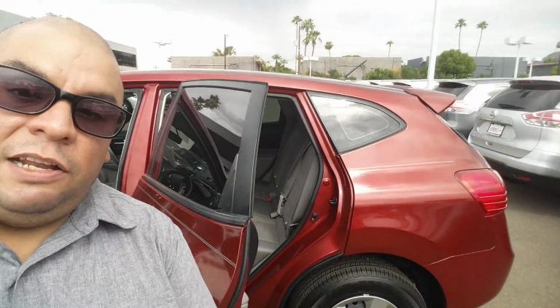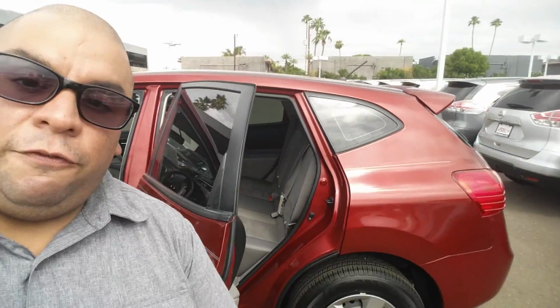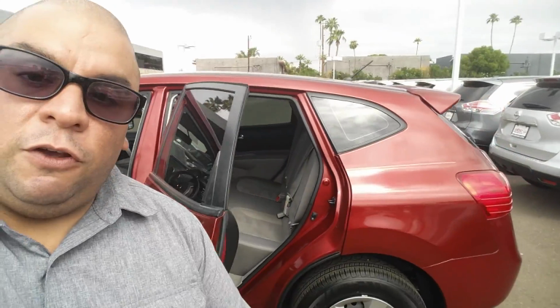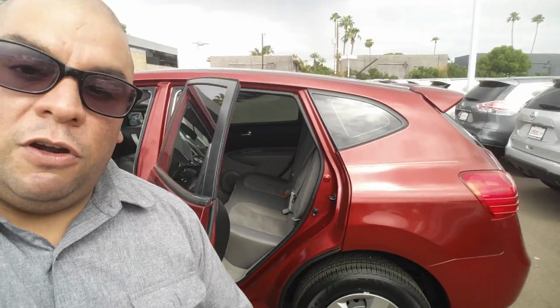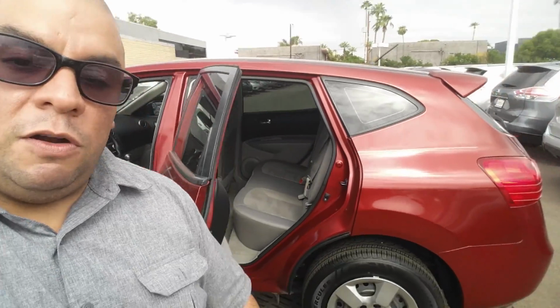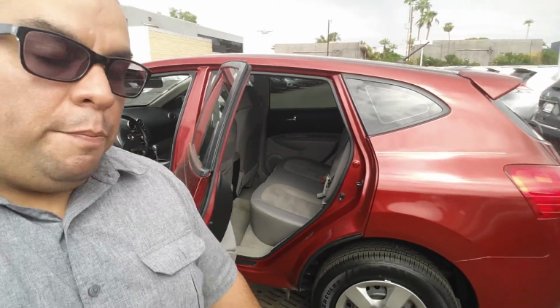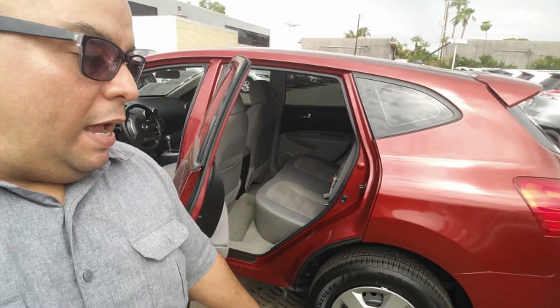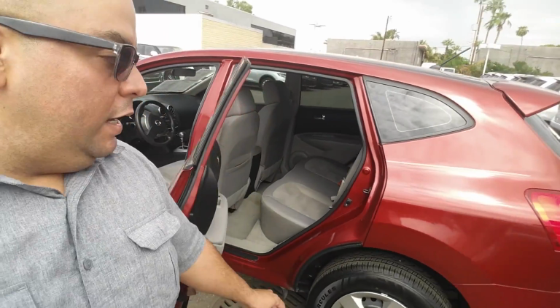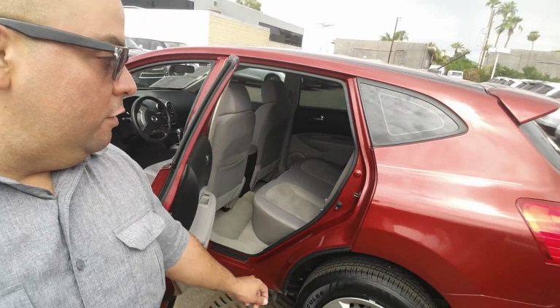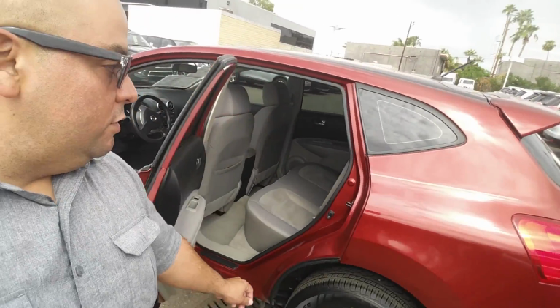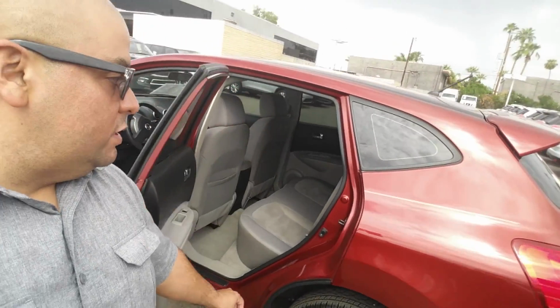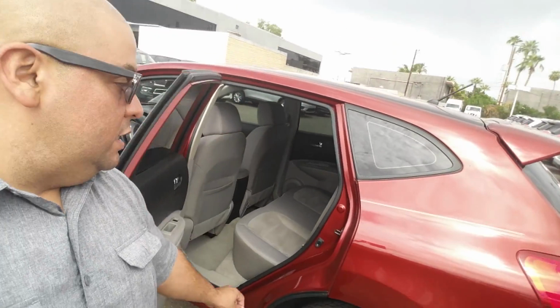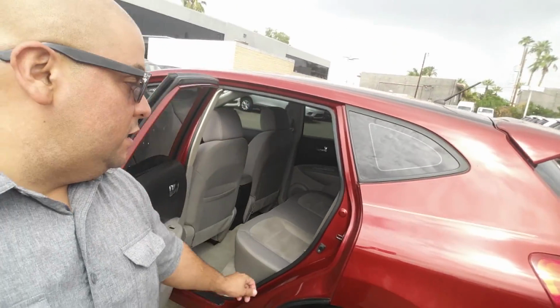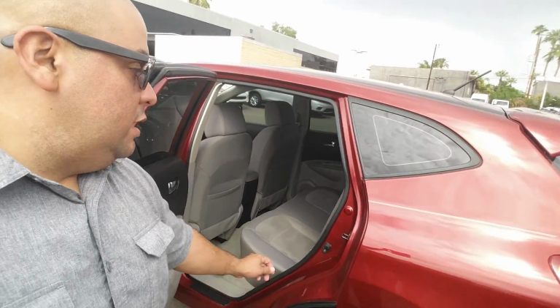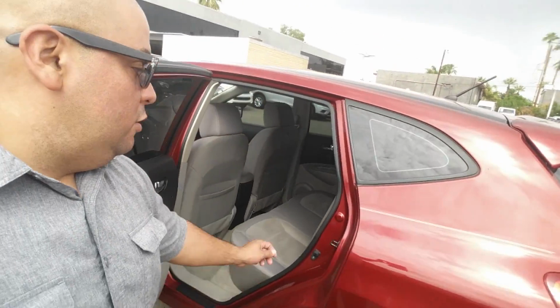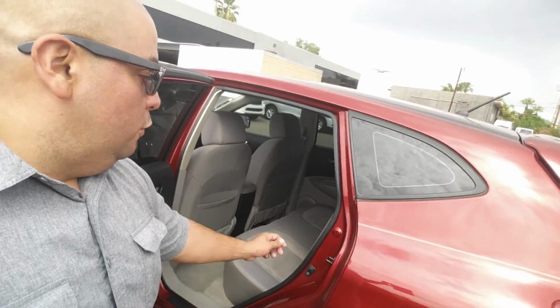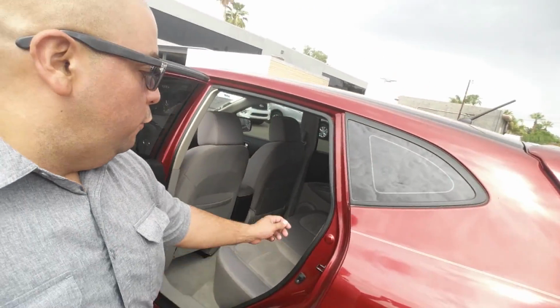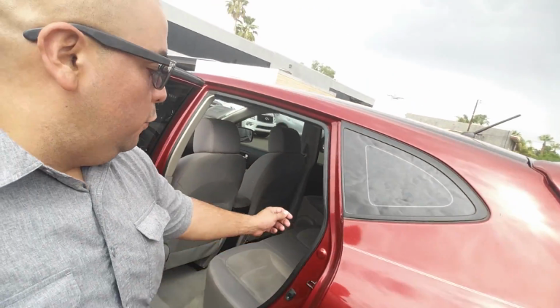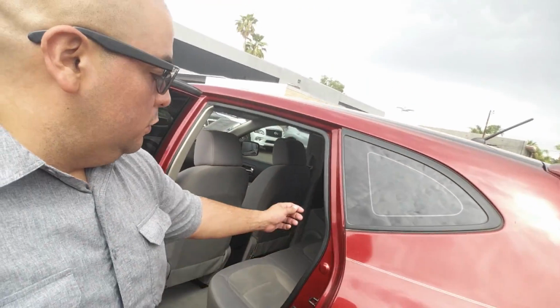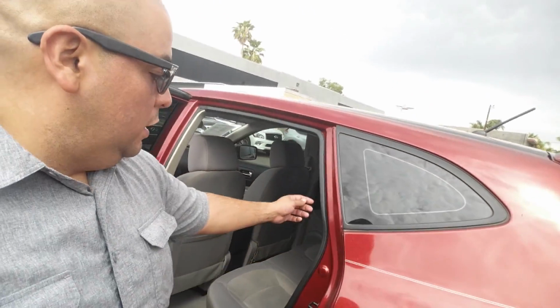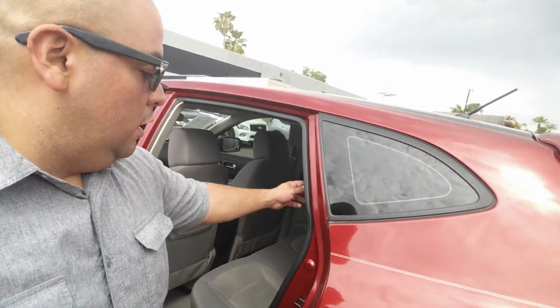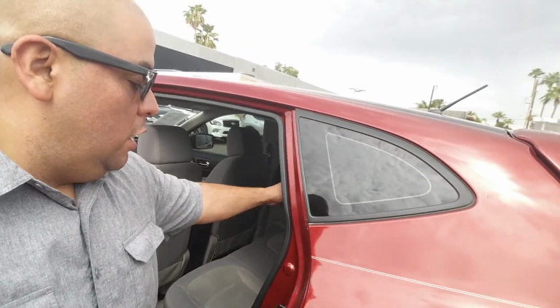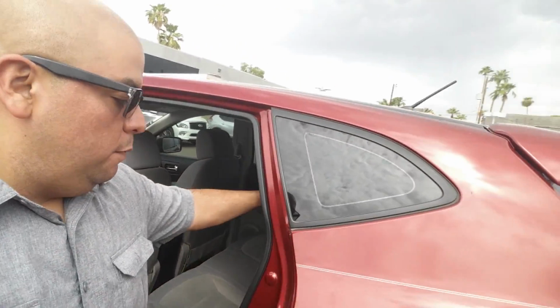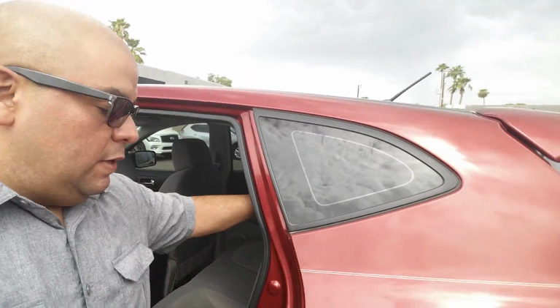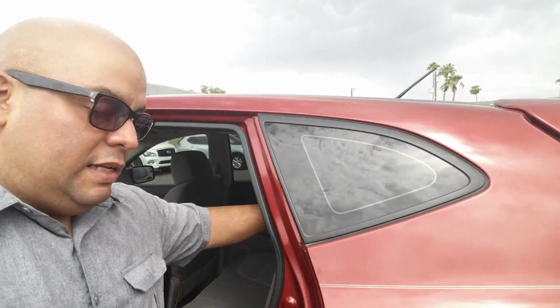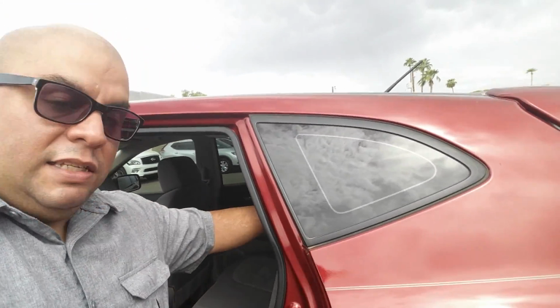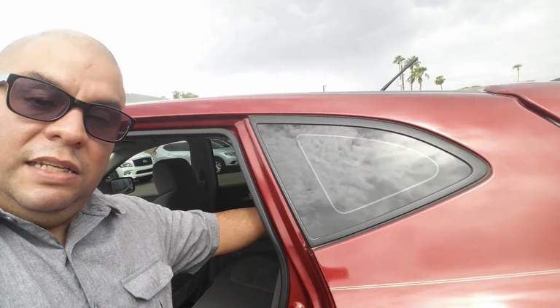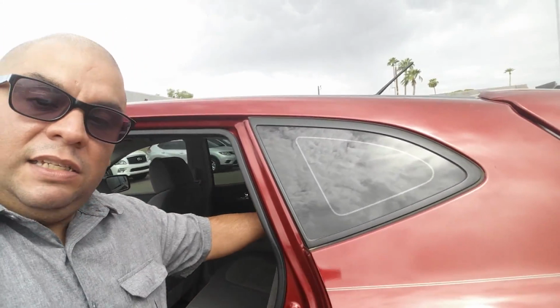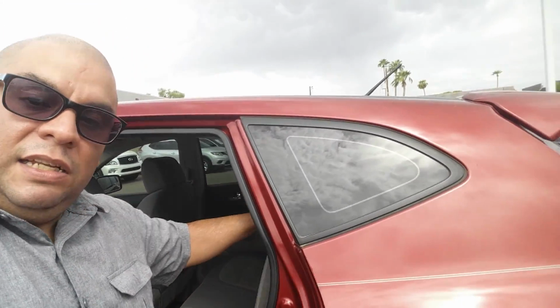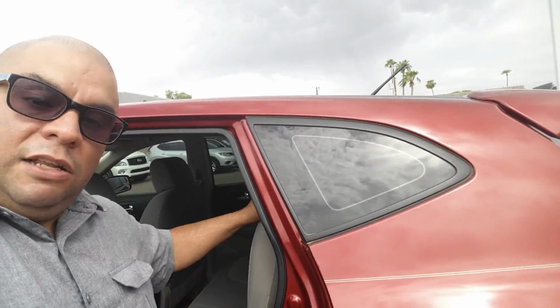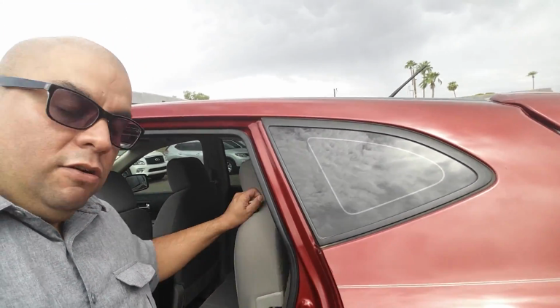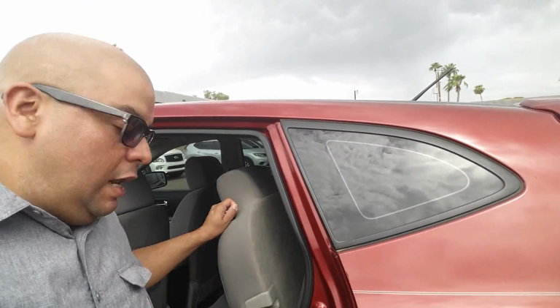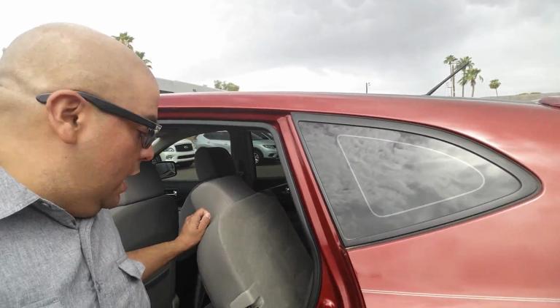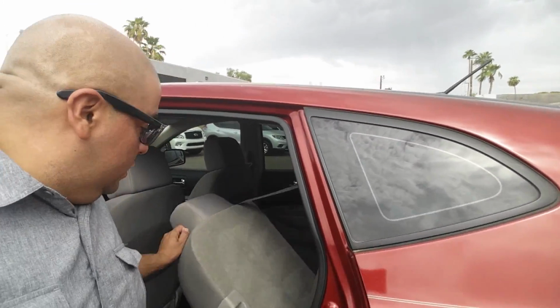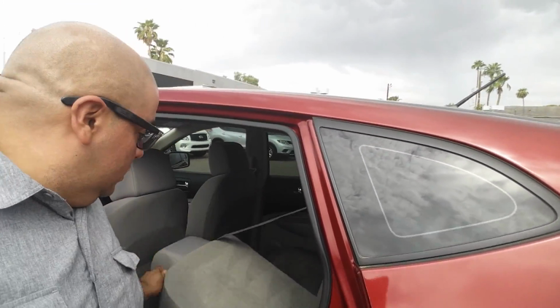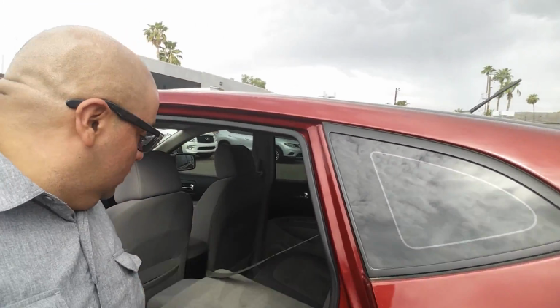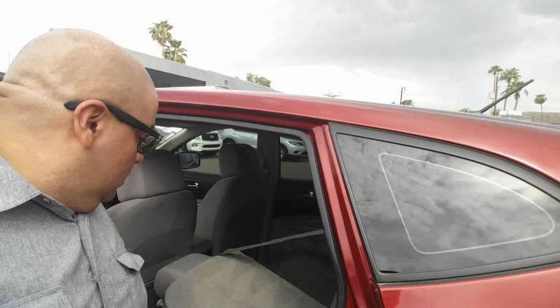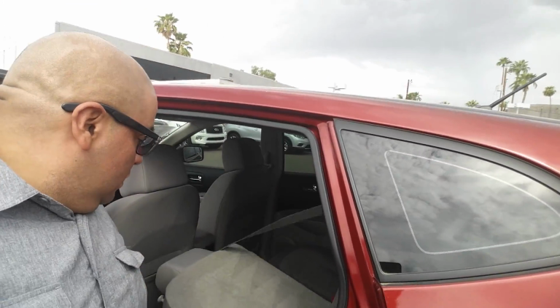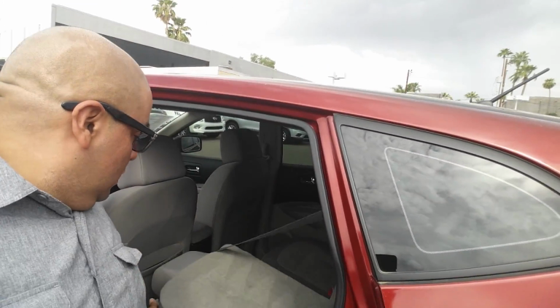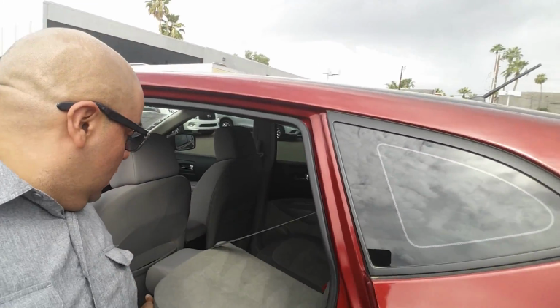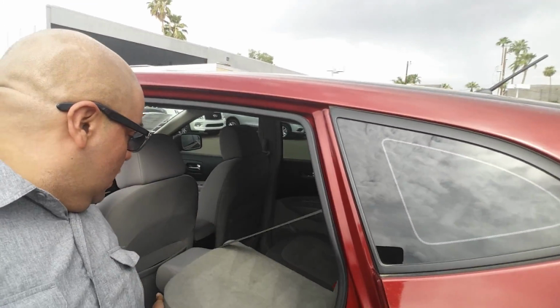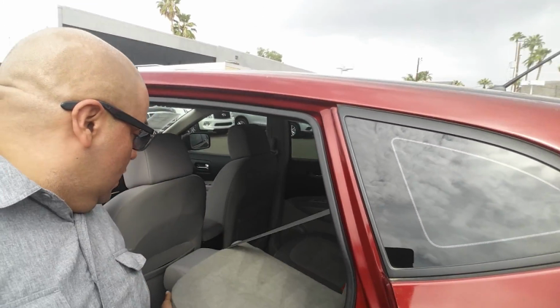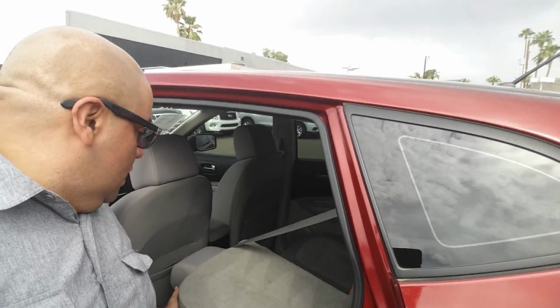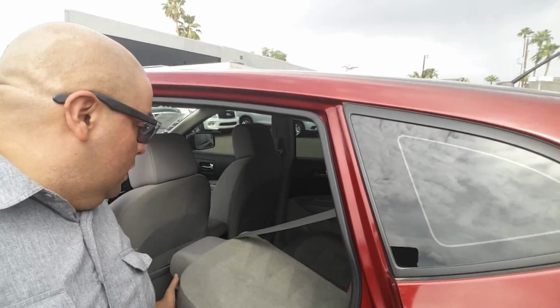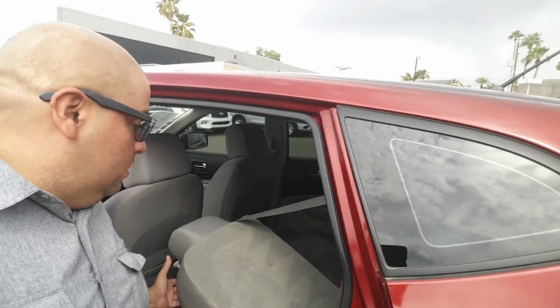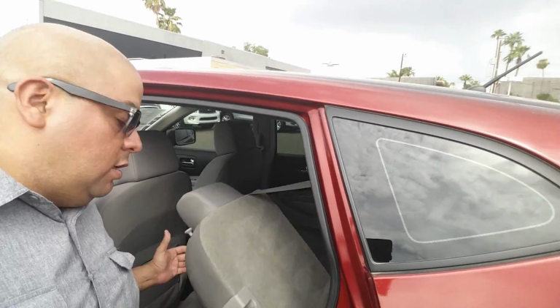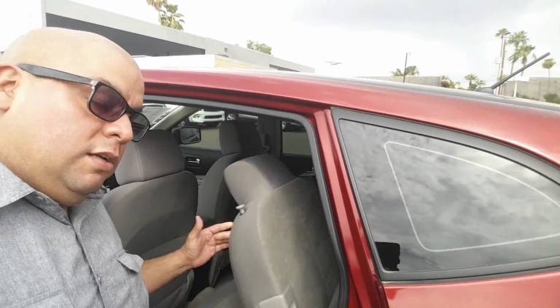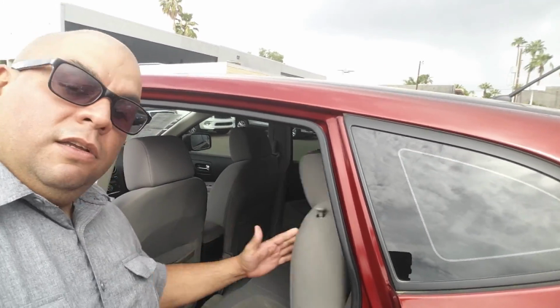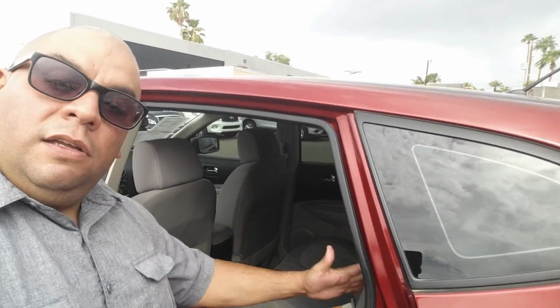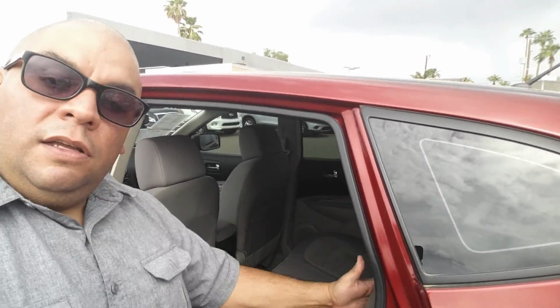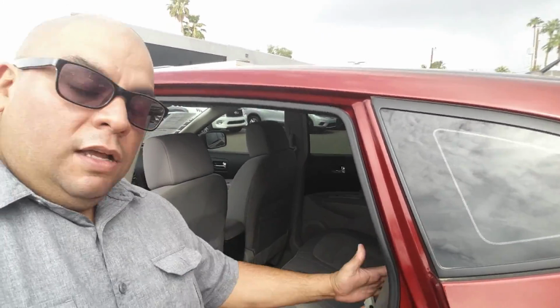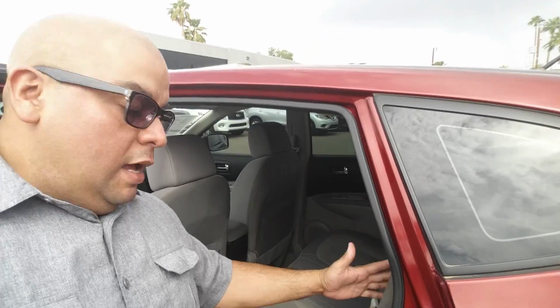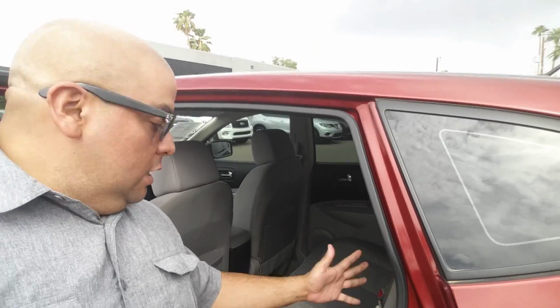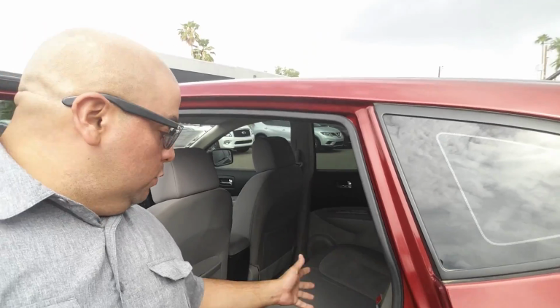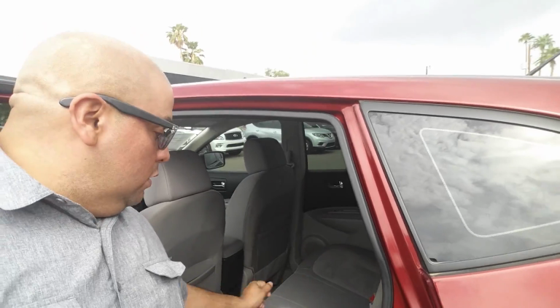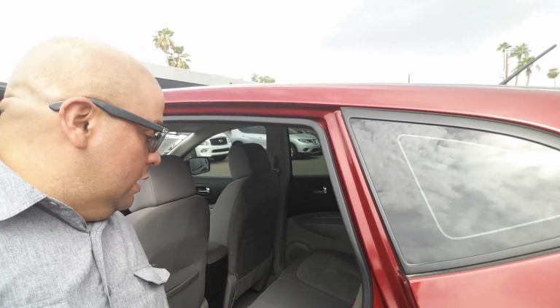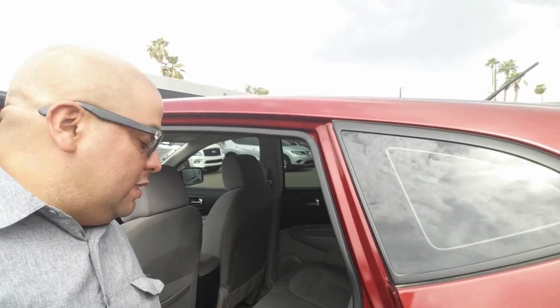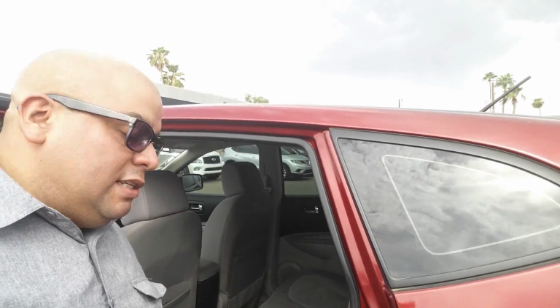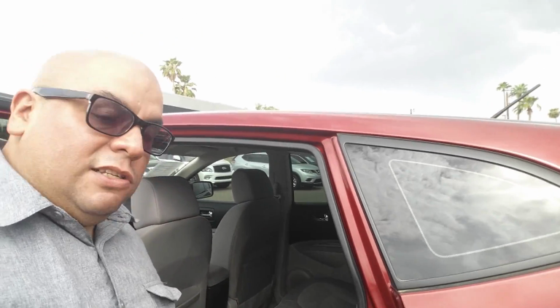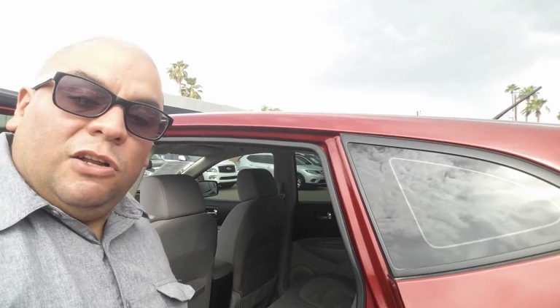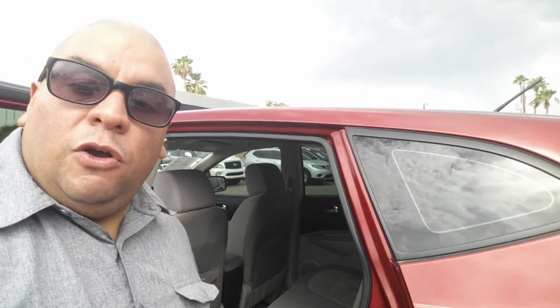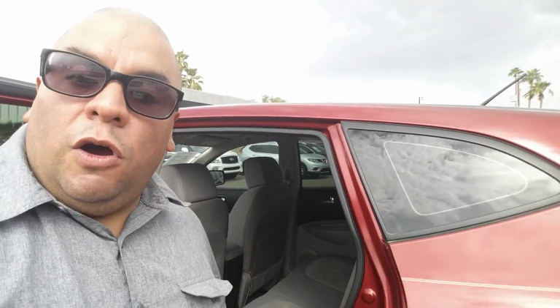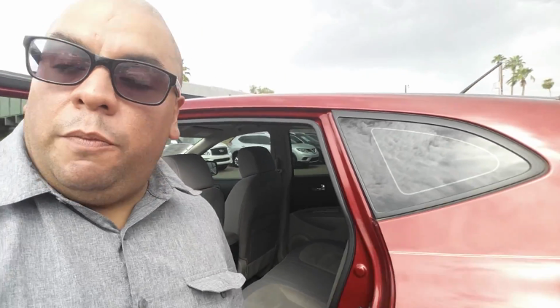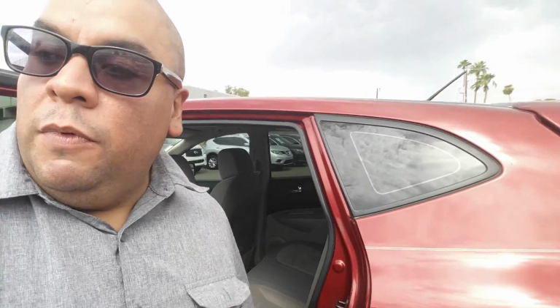And then if you go to the back here, the seats do fold up nice and easy with a little latch, and nice and easy to go up as well.